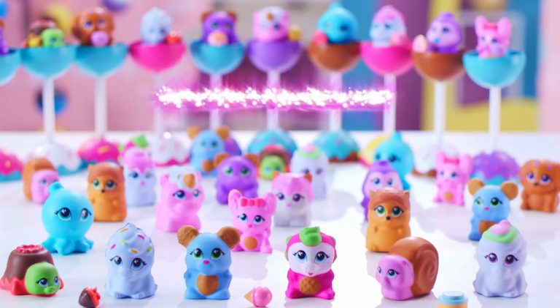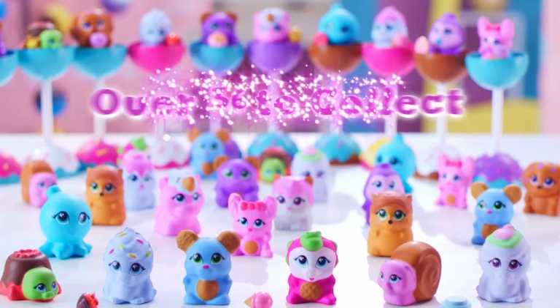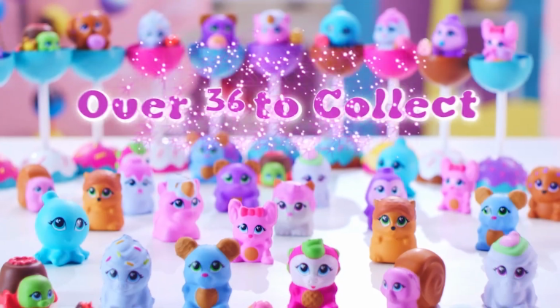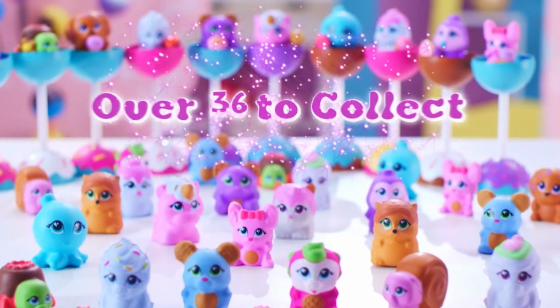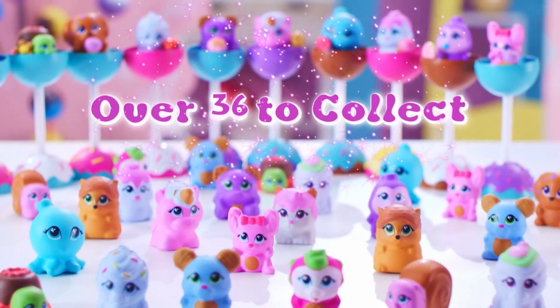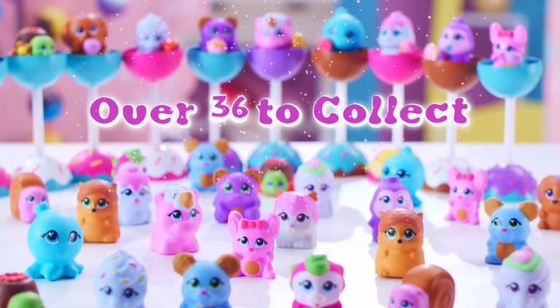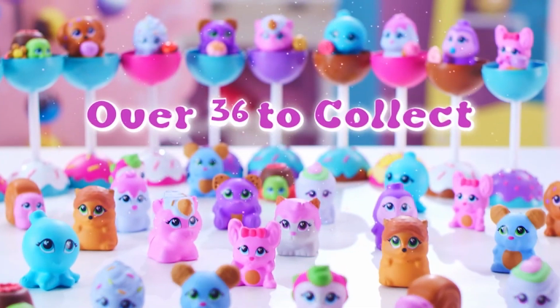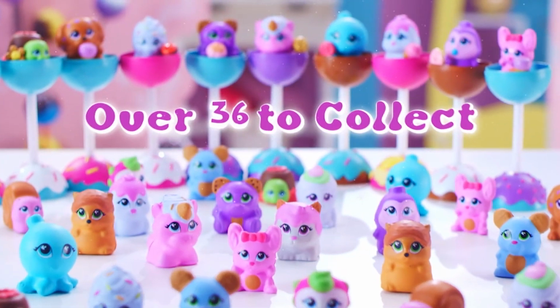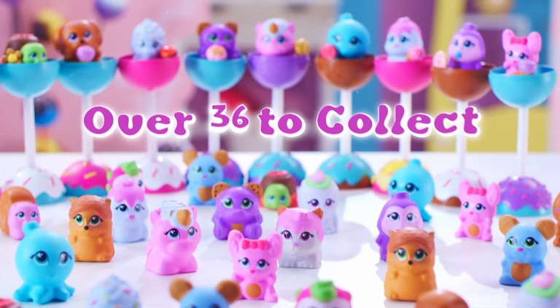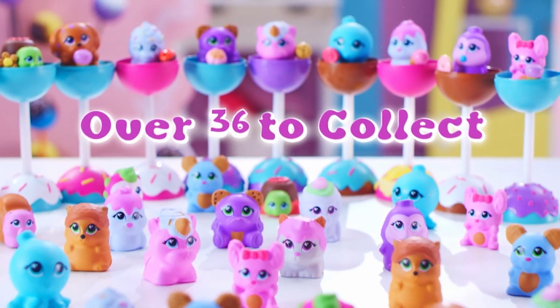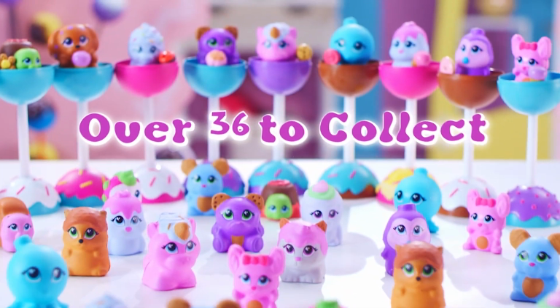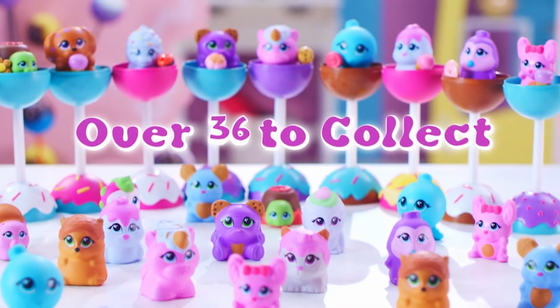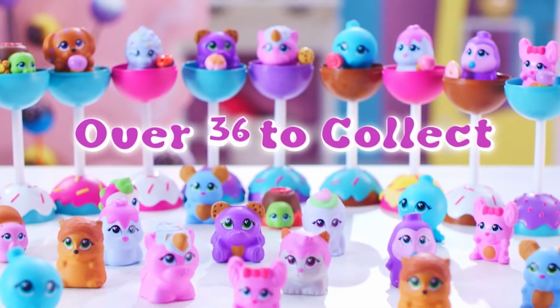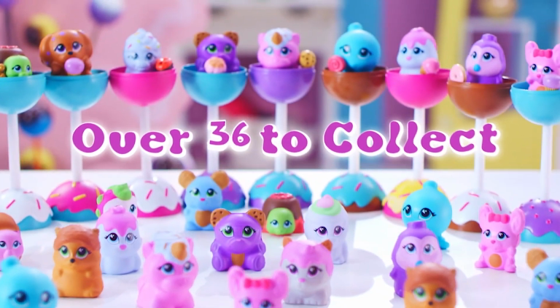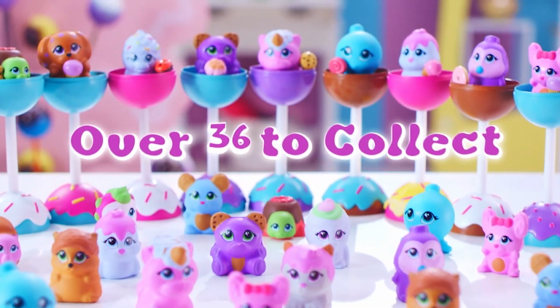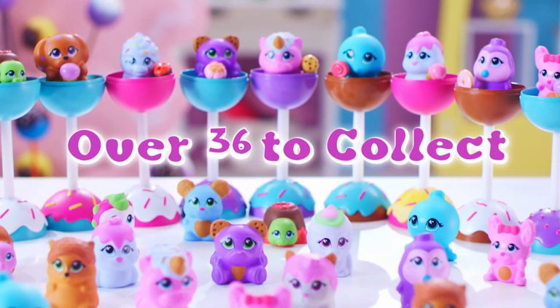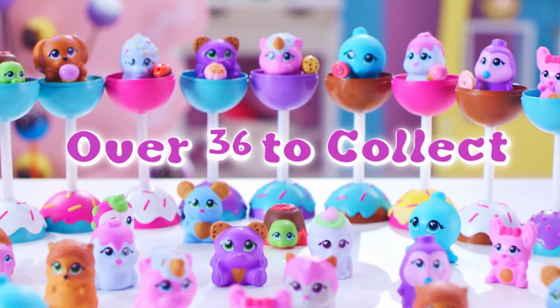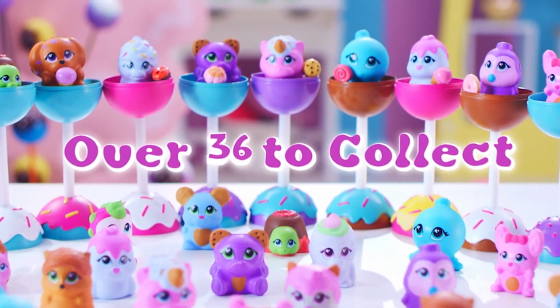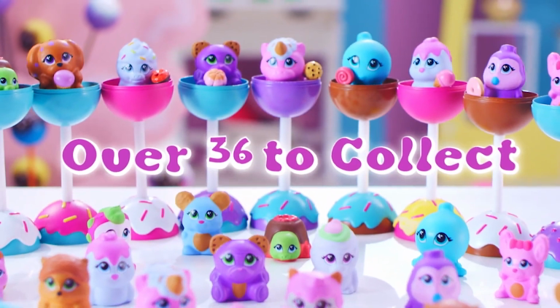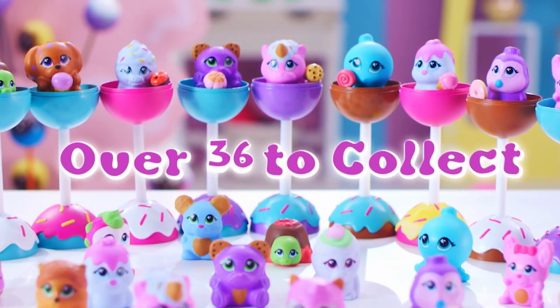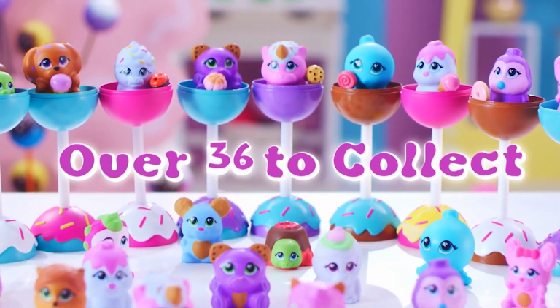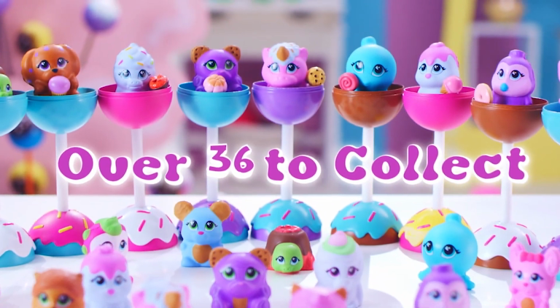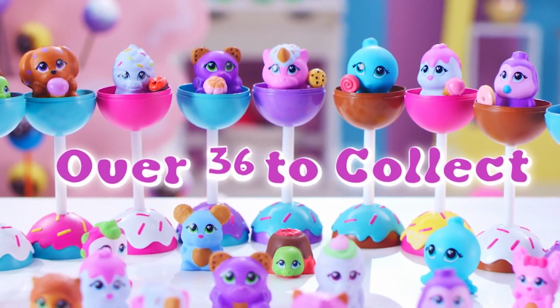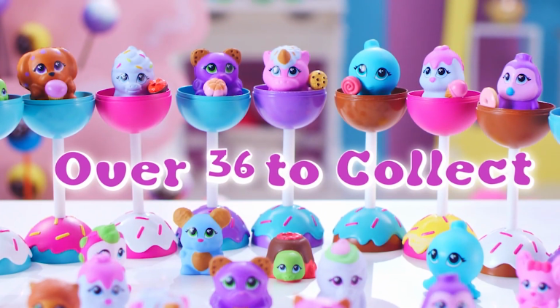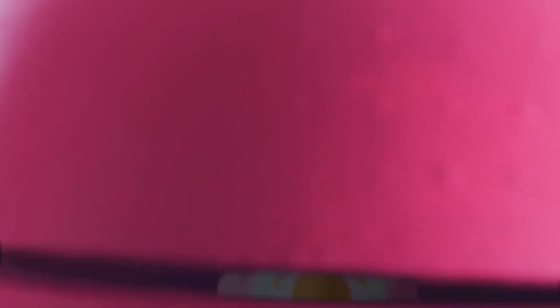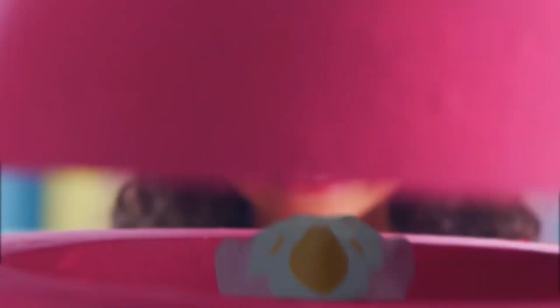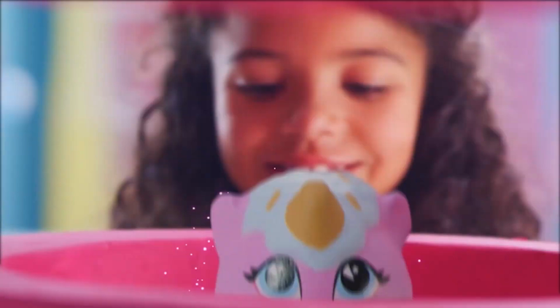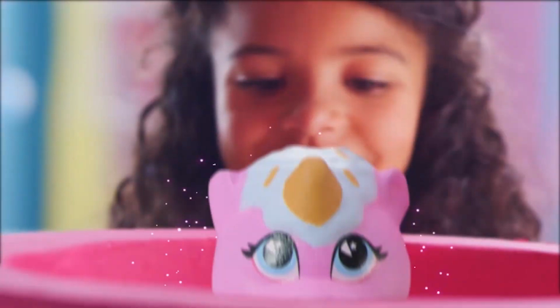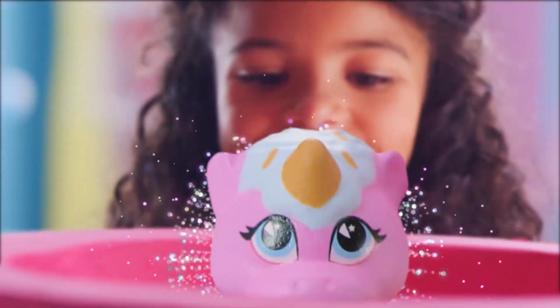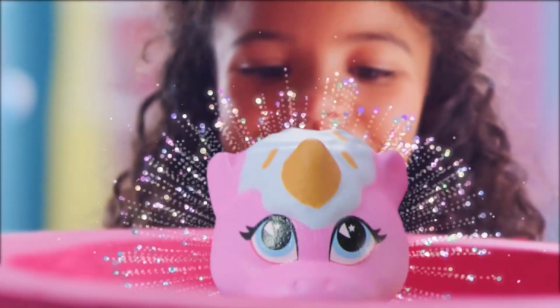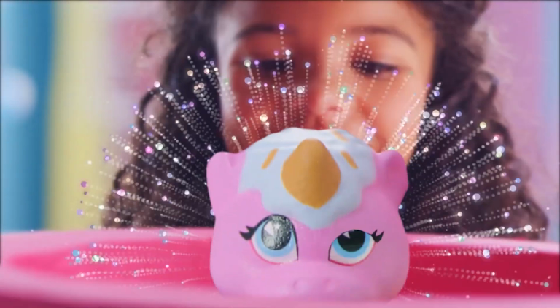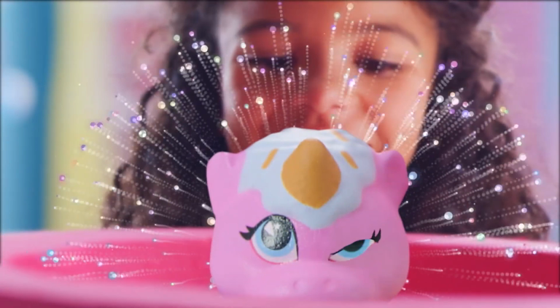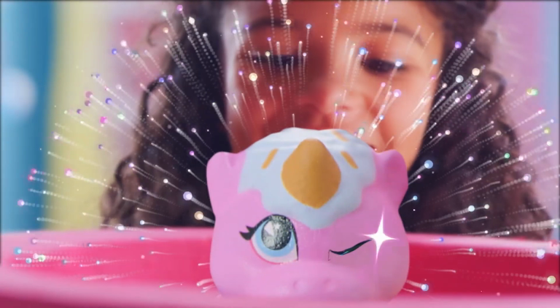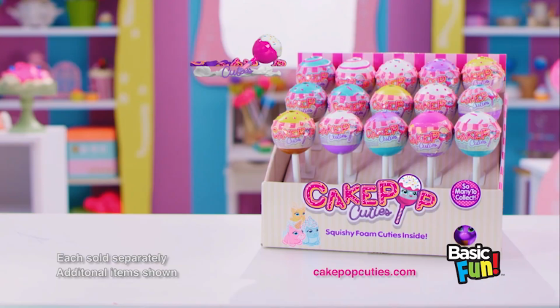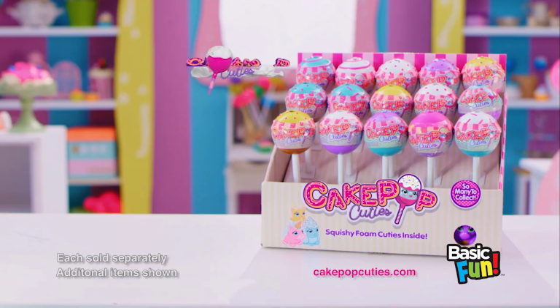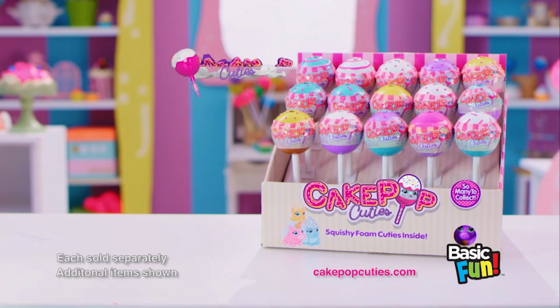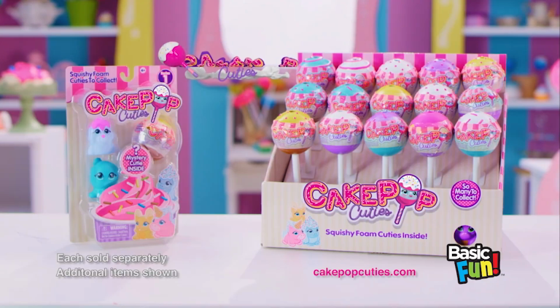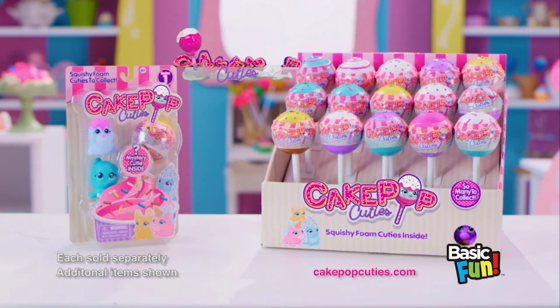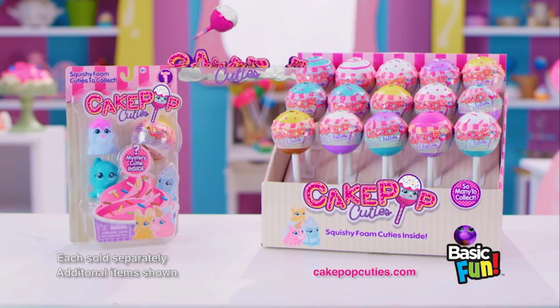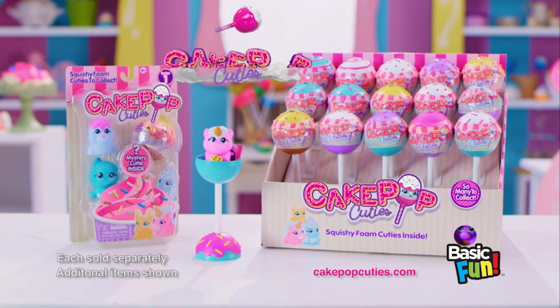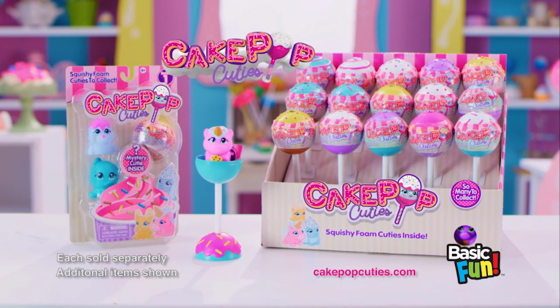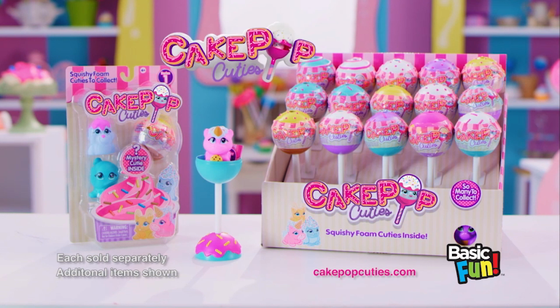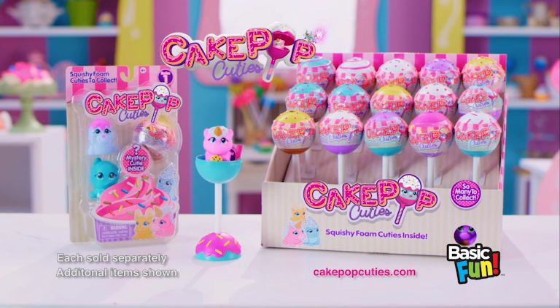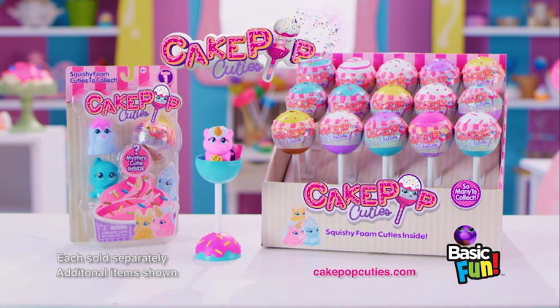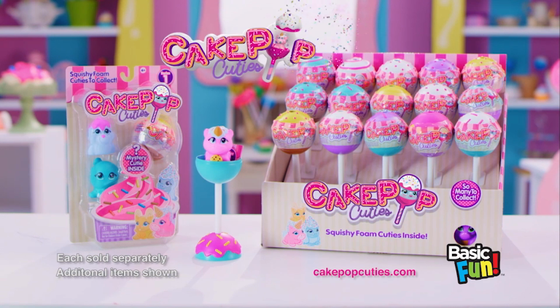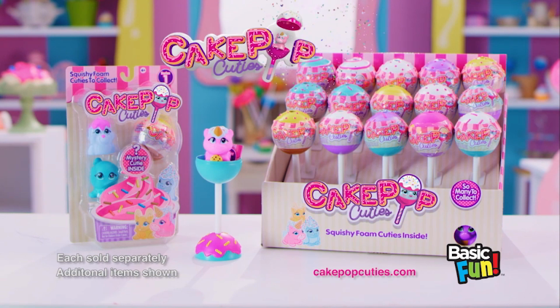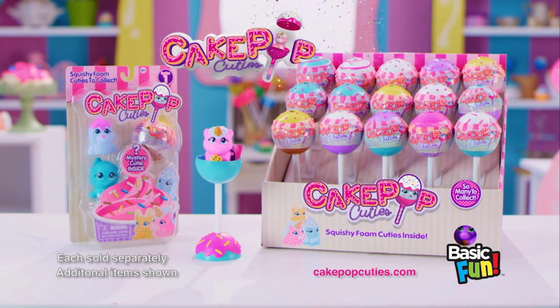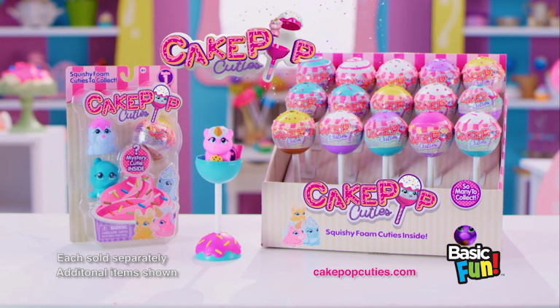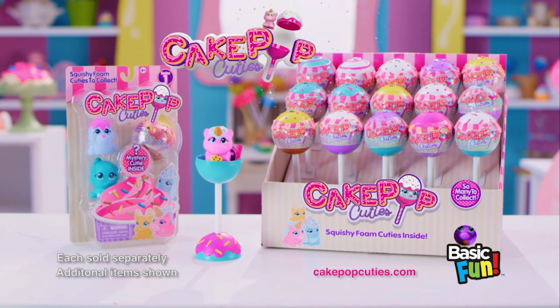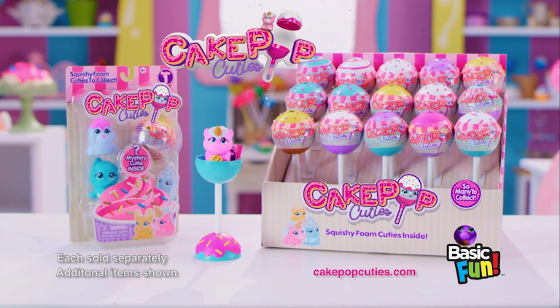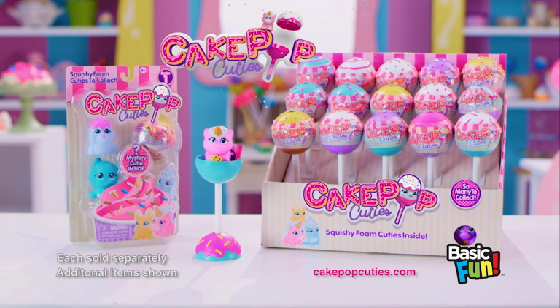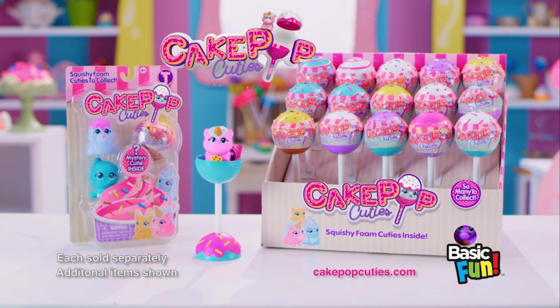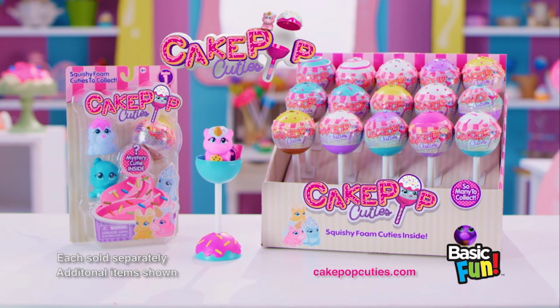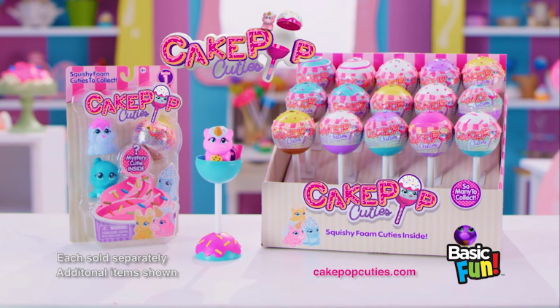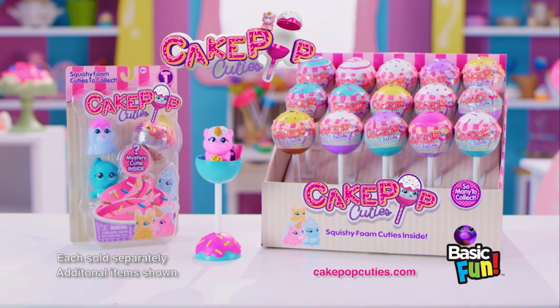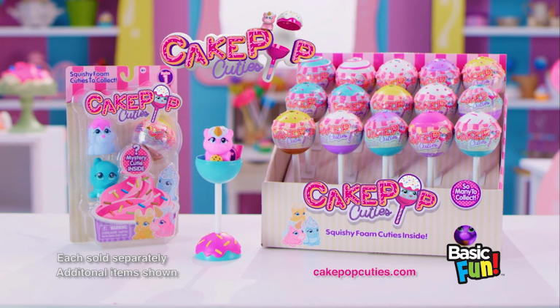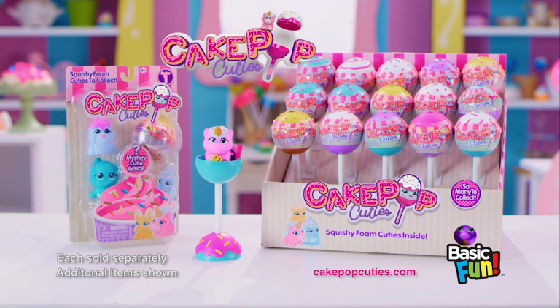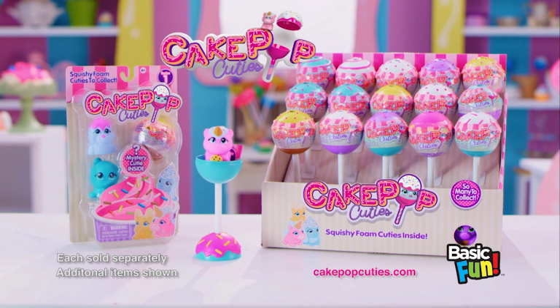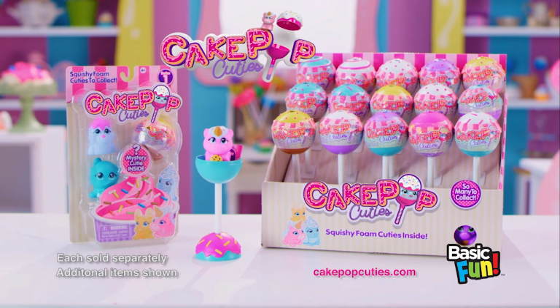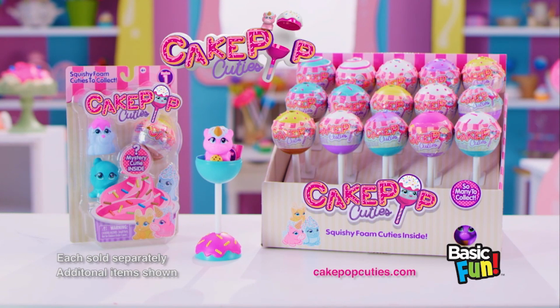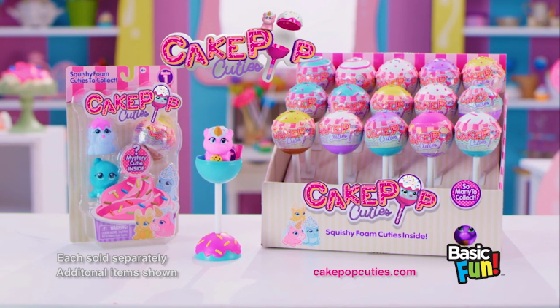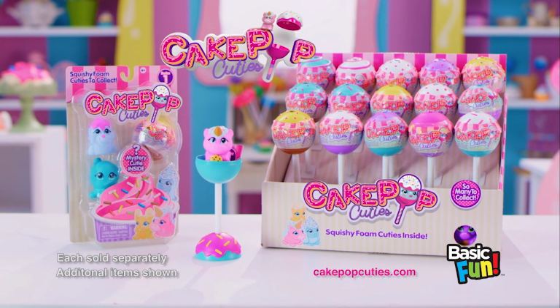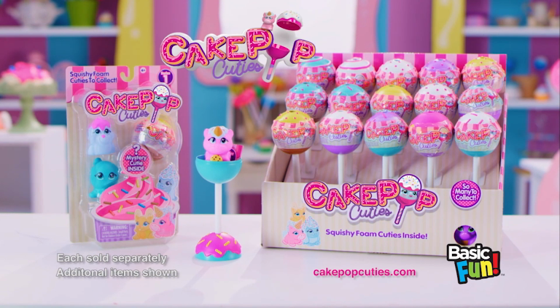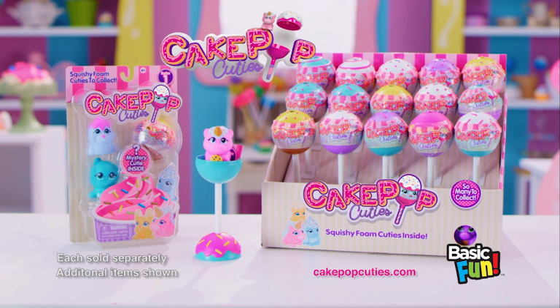Over 36 cuties and sweeties to collect. Pop it open! Who will you find? Cake Pop Cuties, each sold separately.